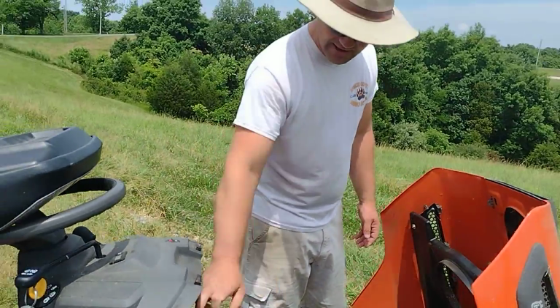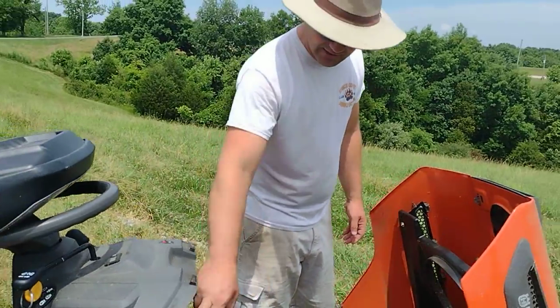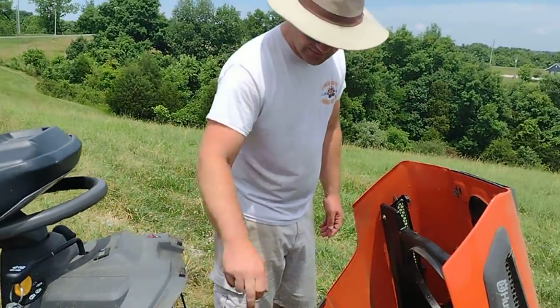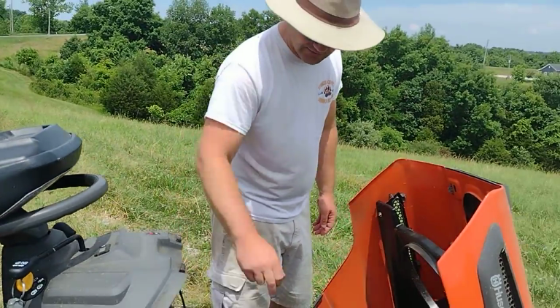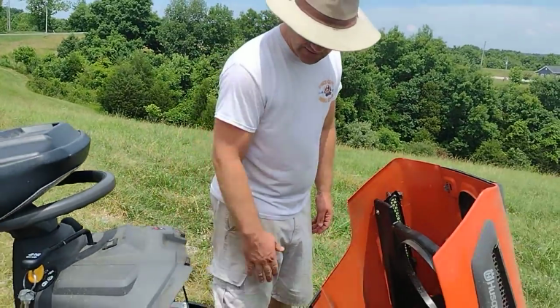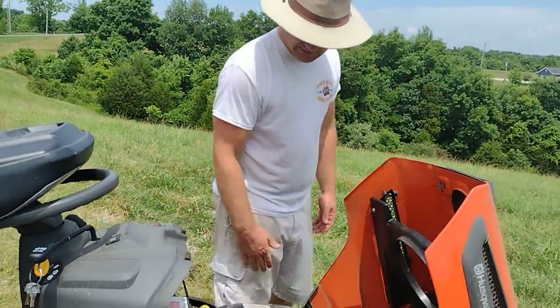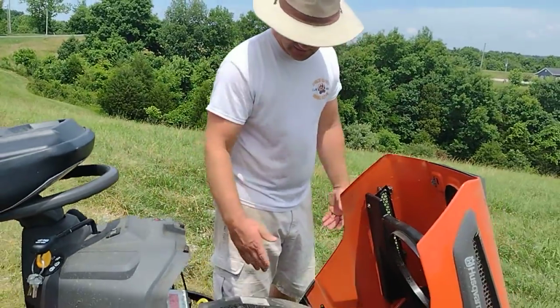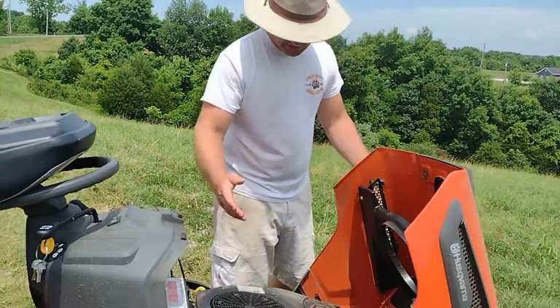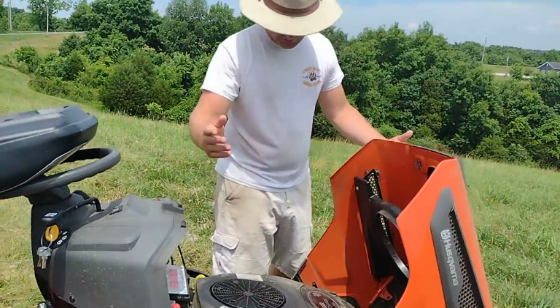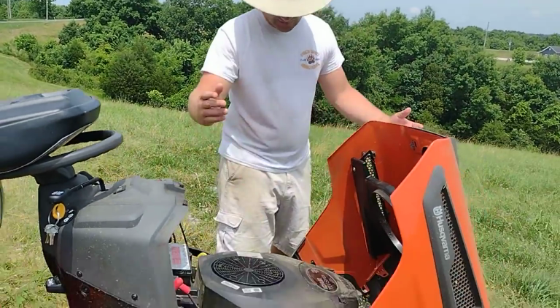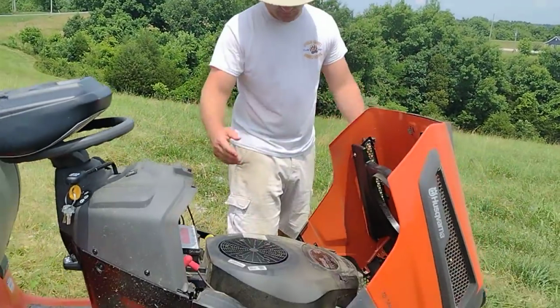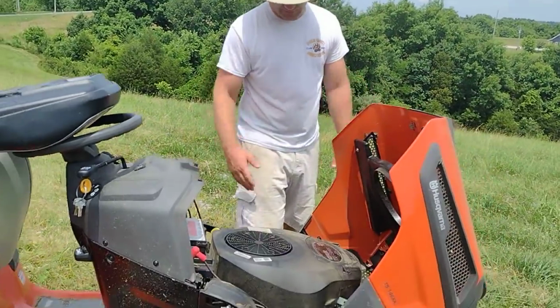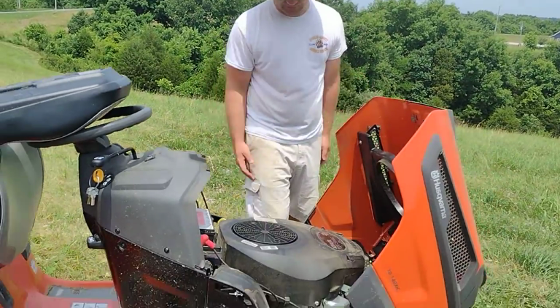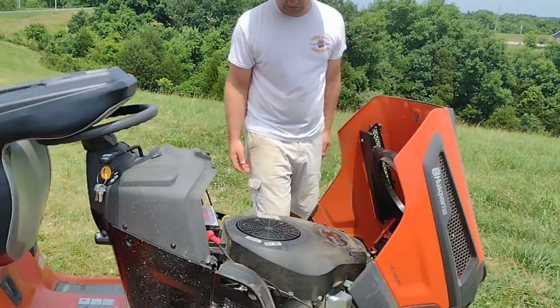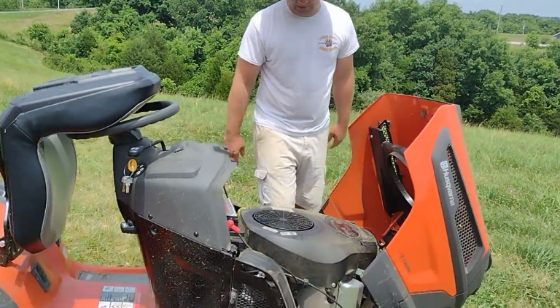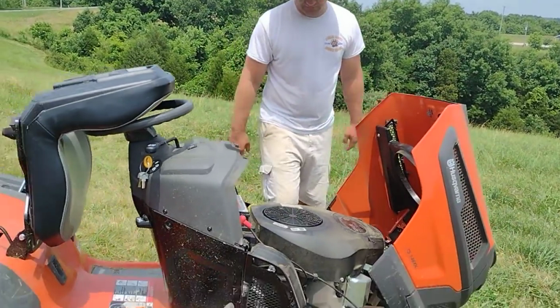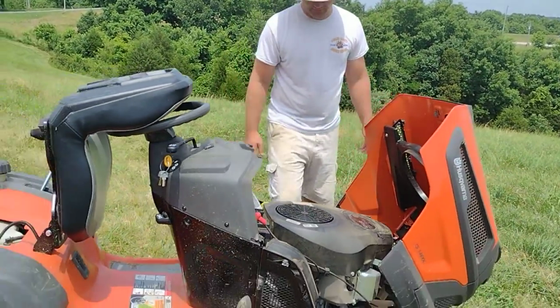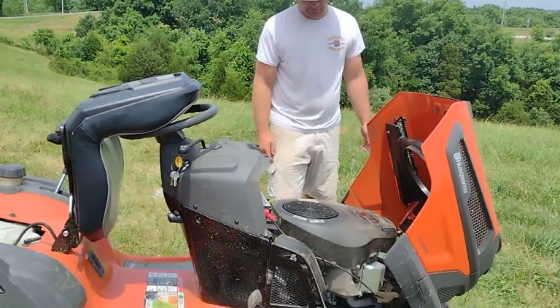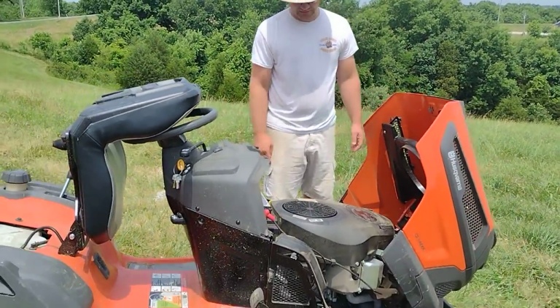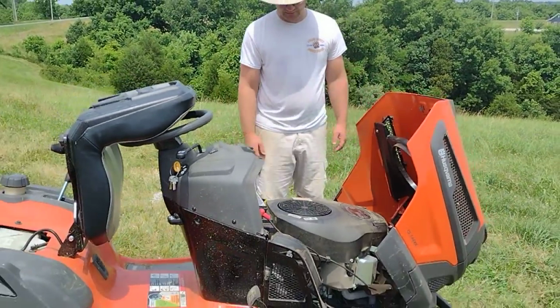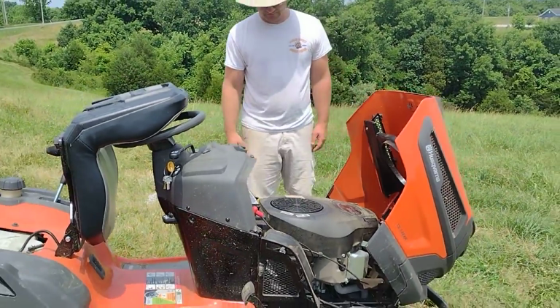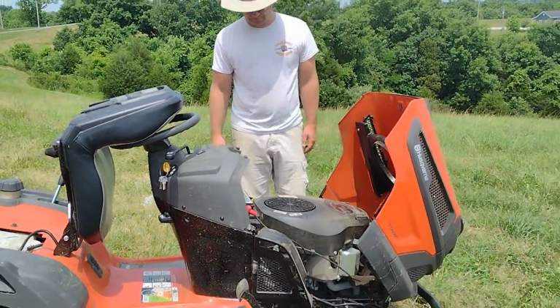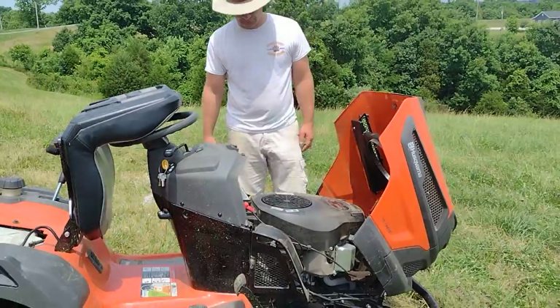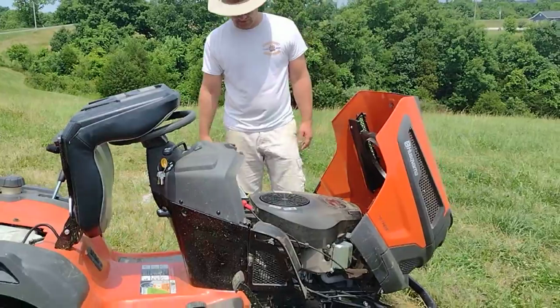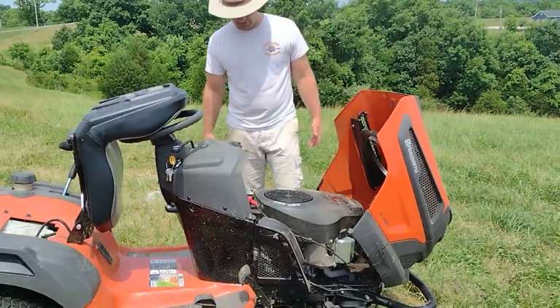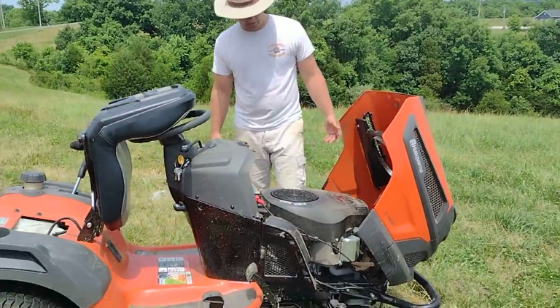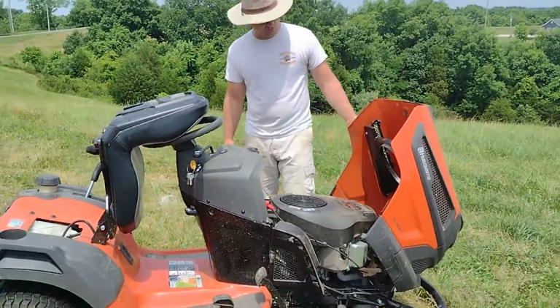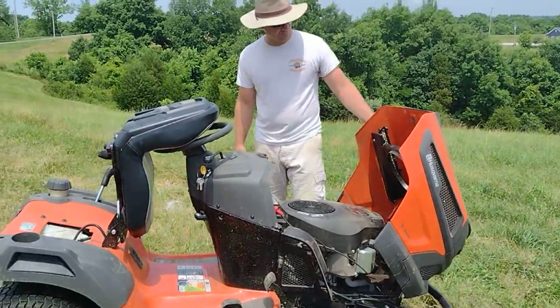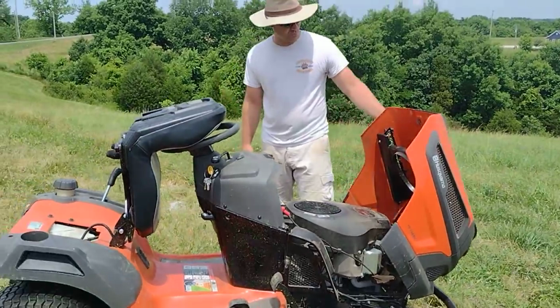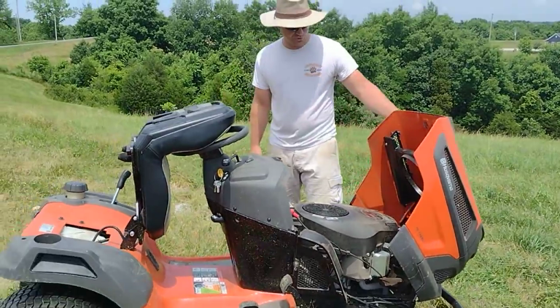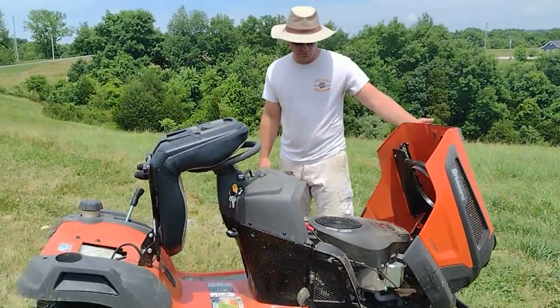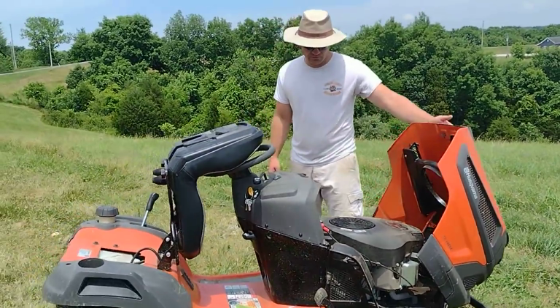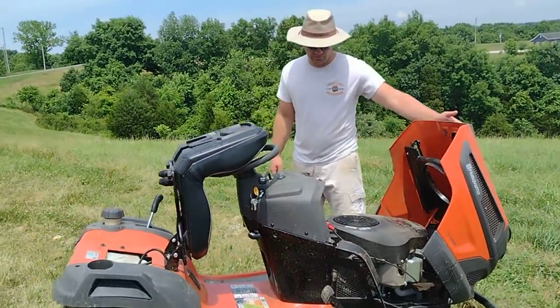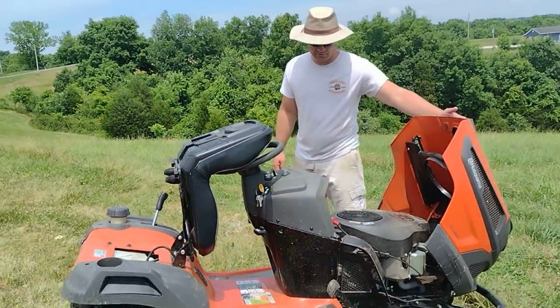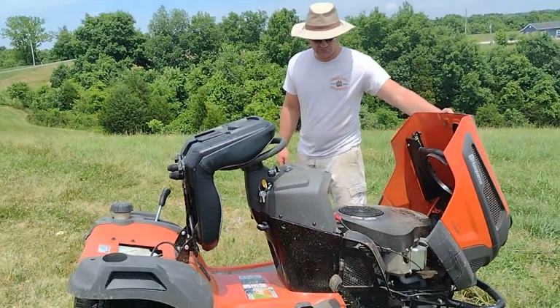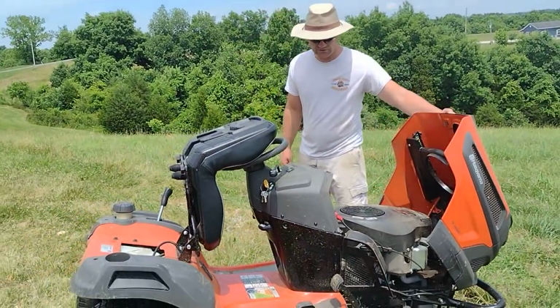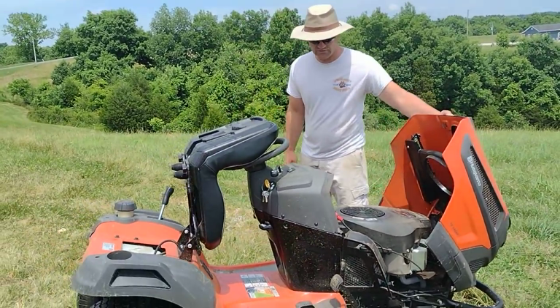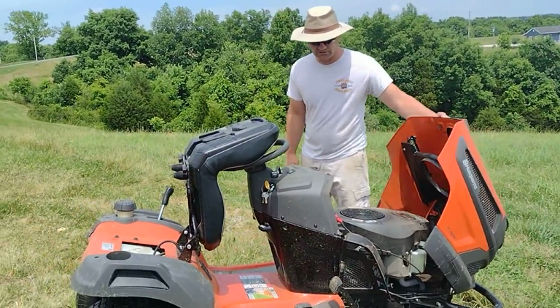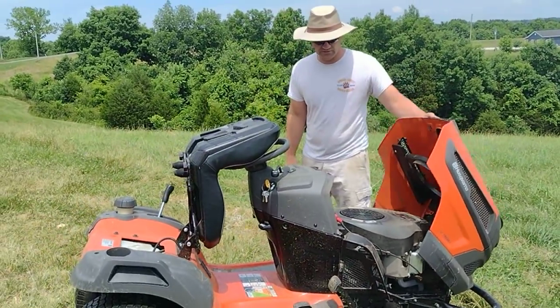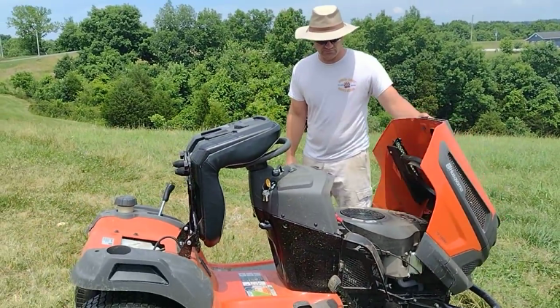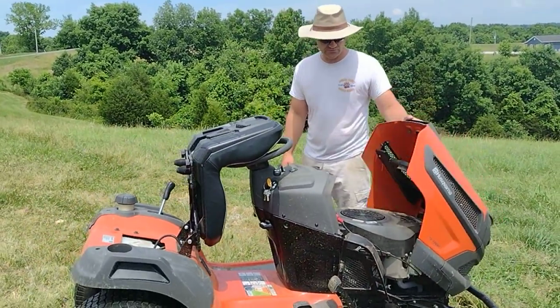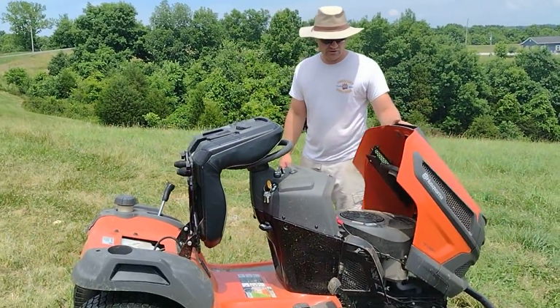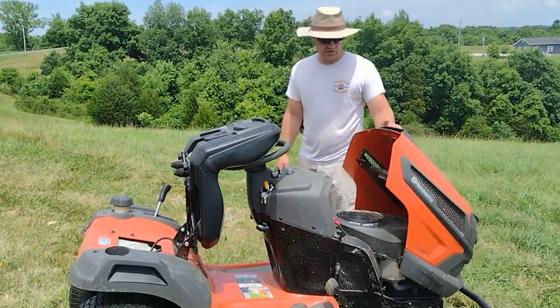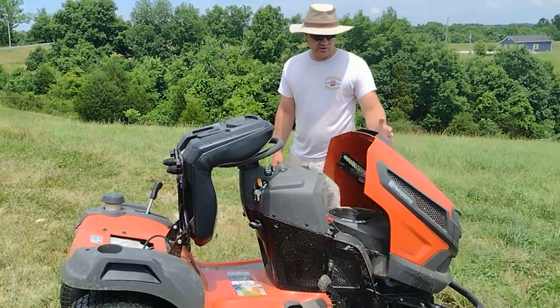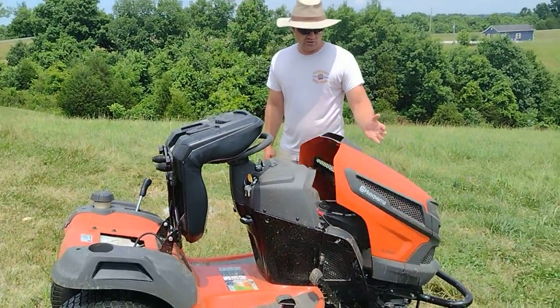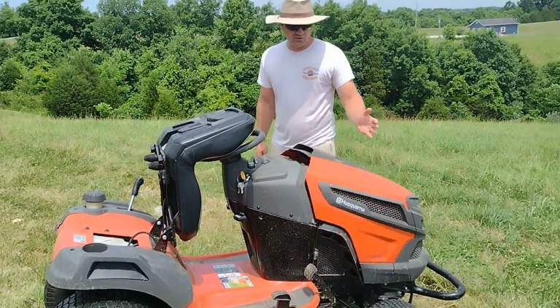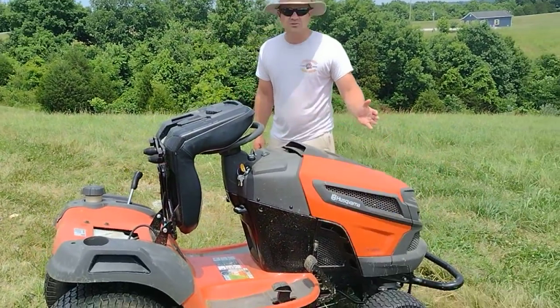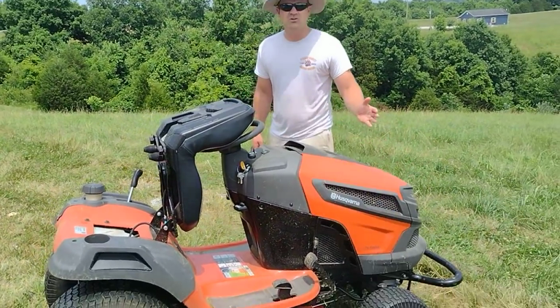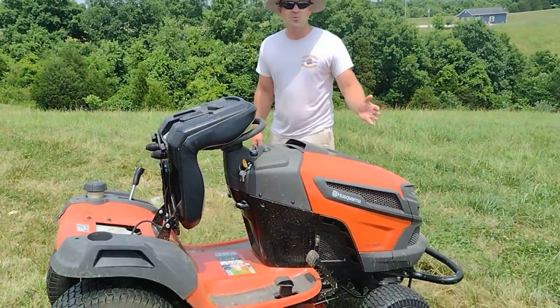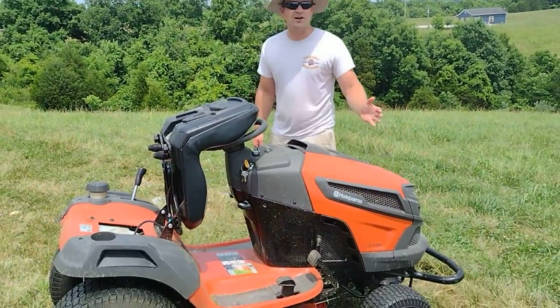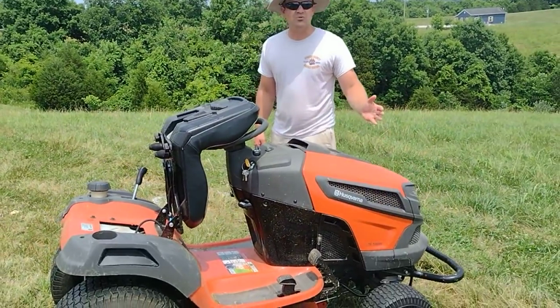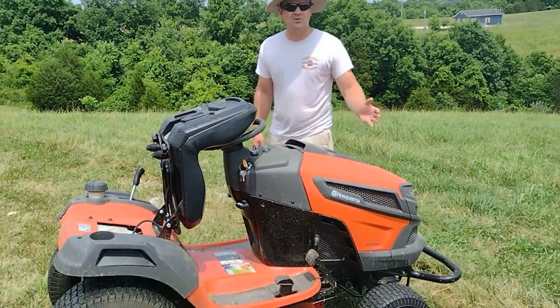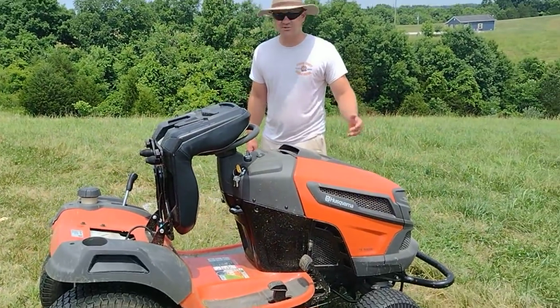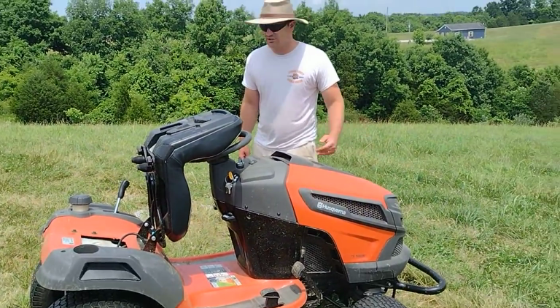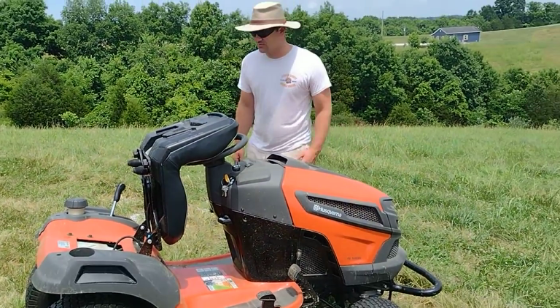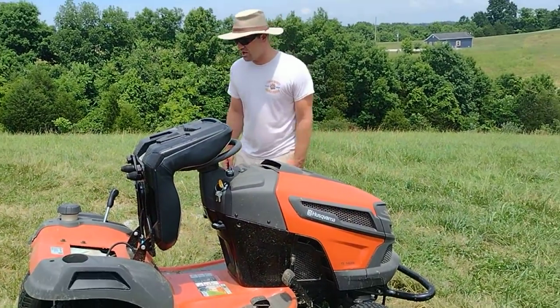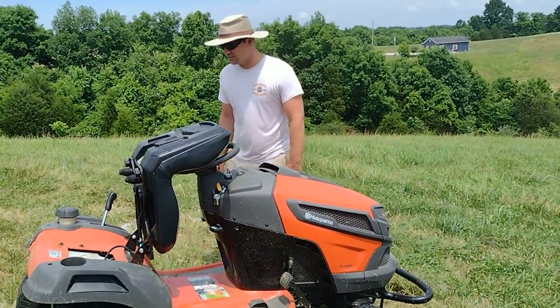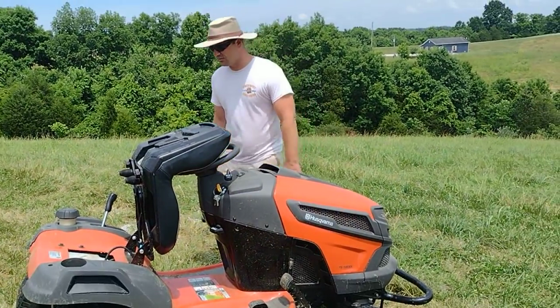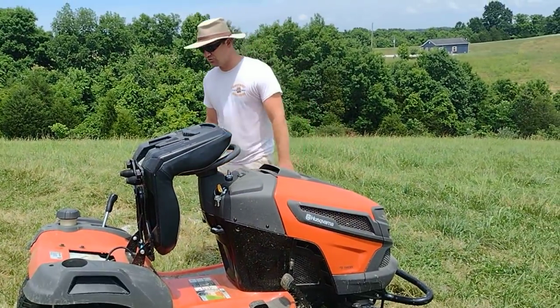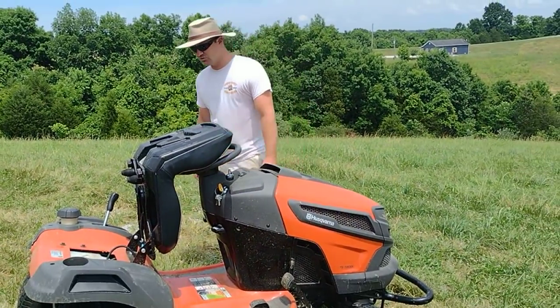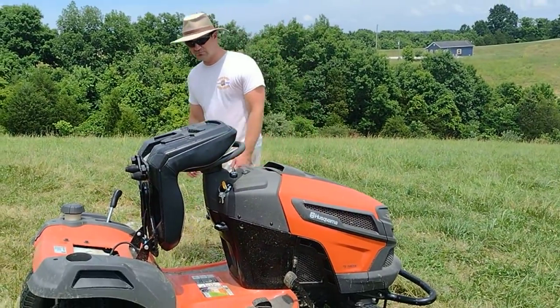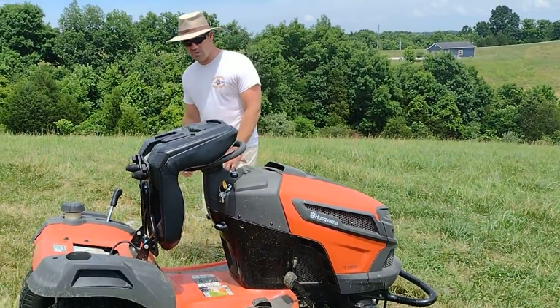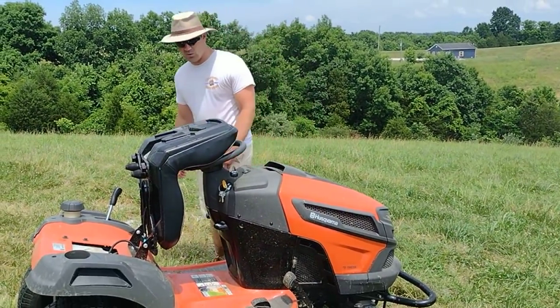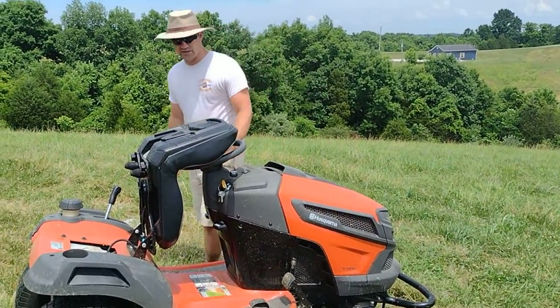Battery's right there, standard stuff. I'm not going to bore you with those details. You probably just want to see it run and do some mowing.